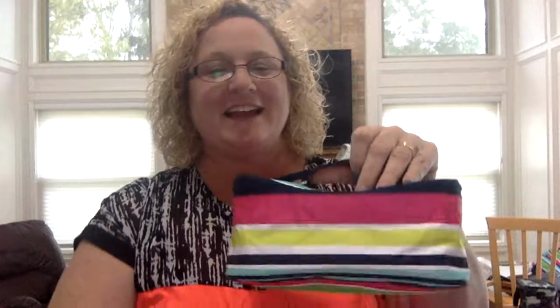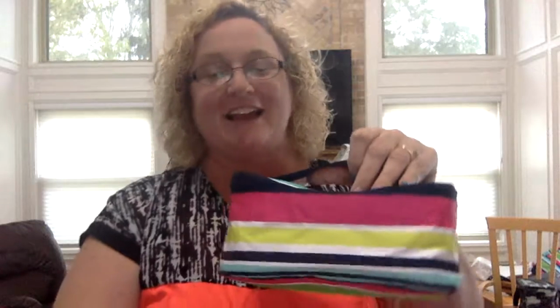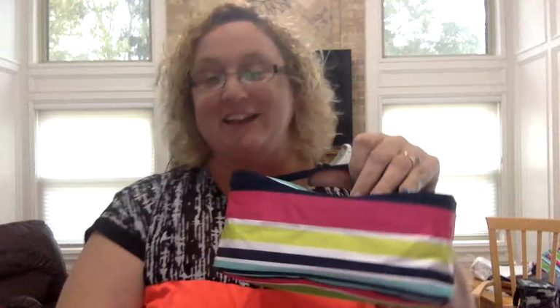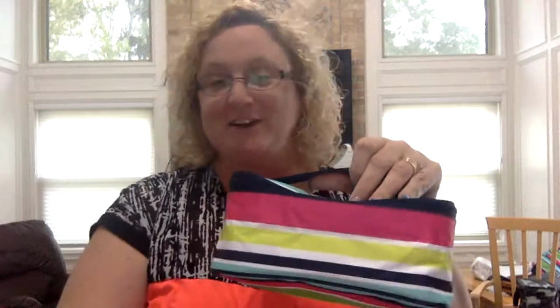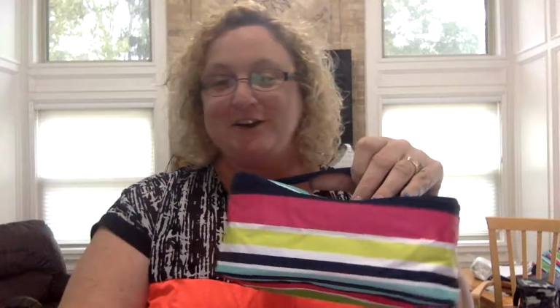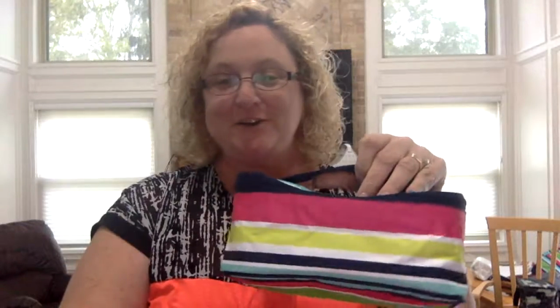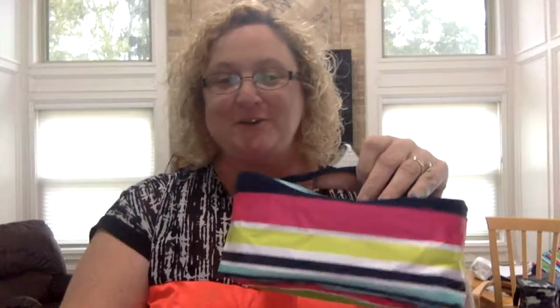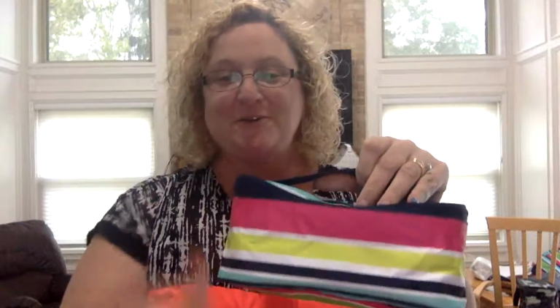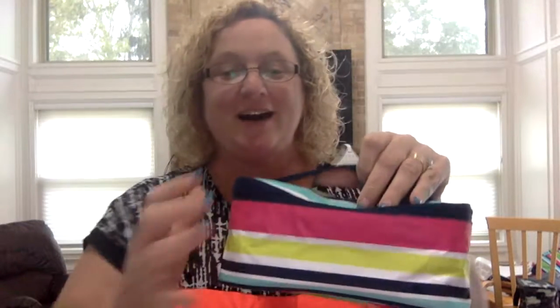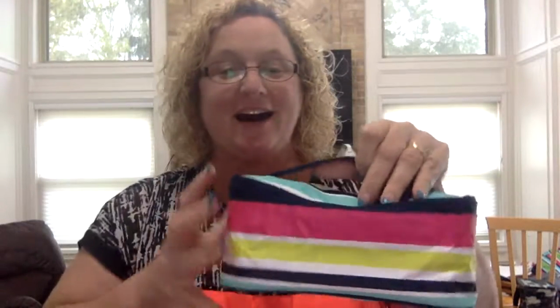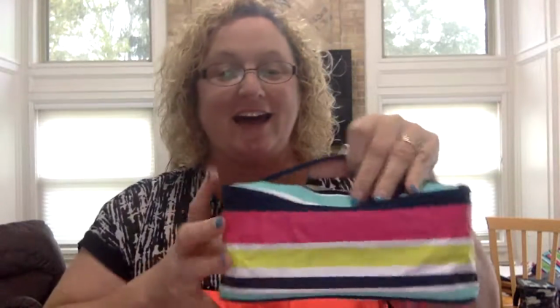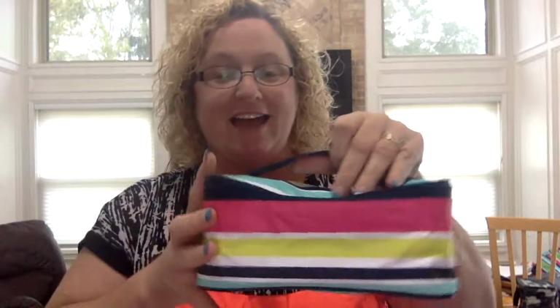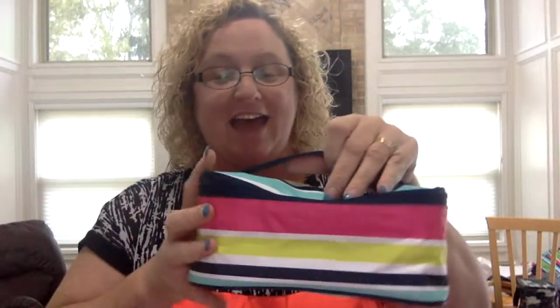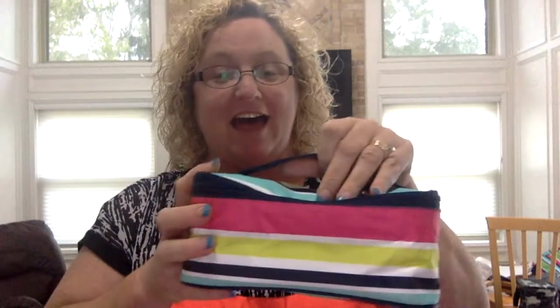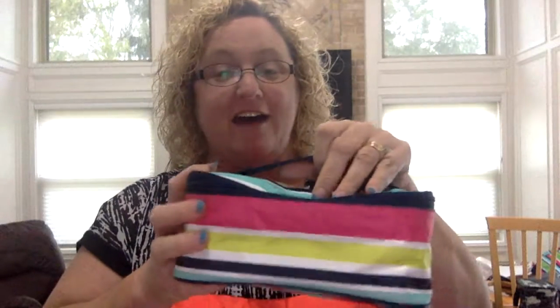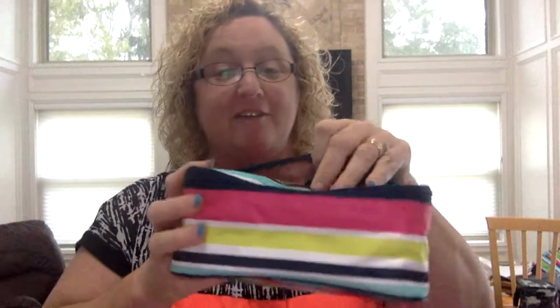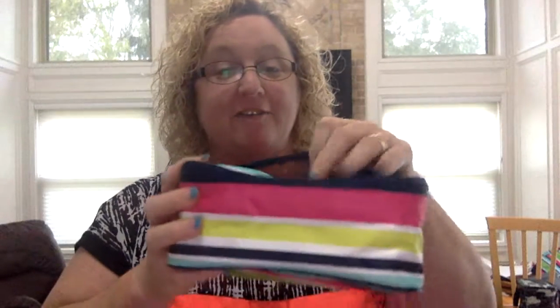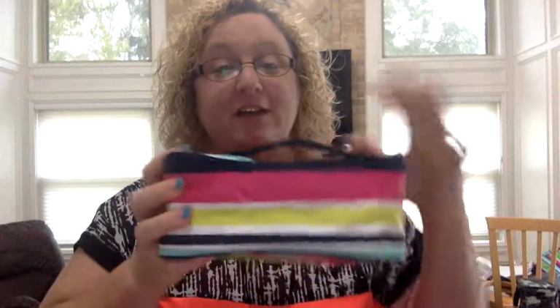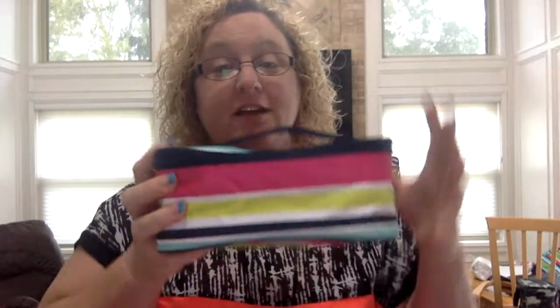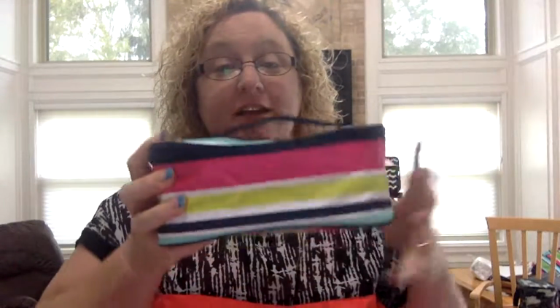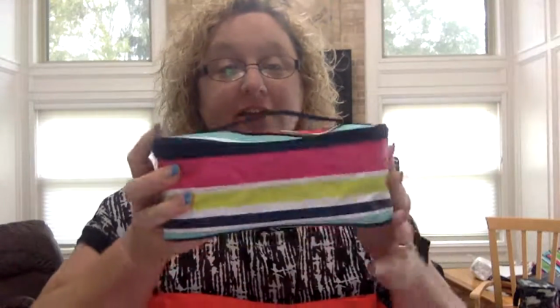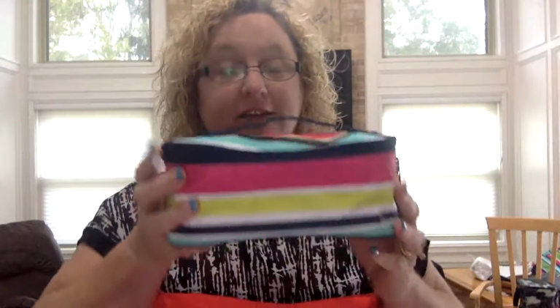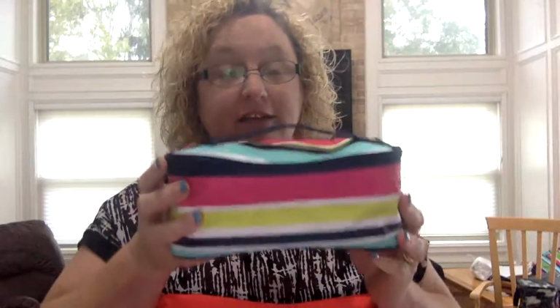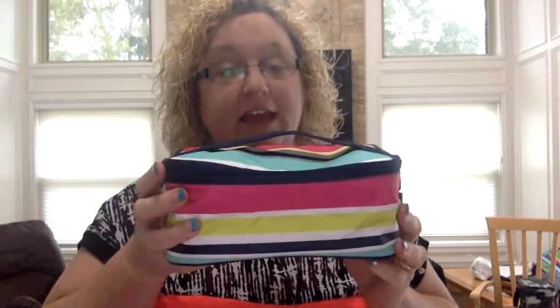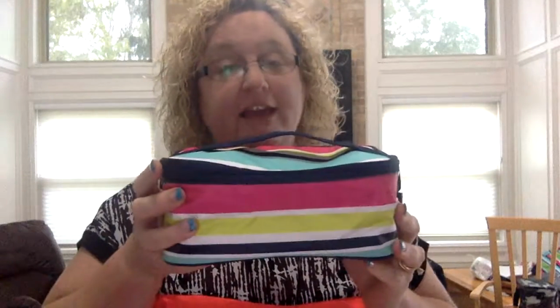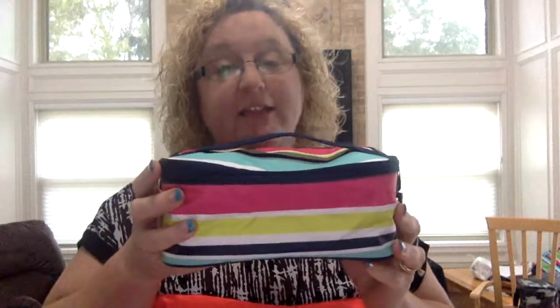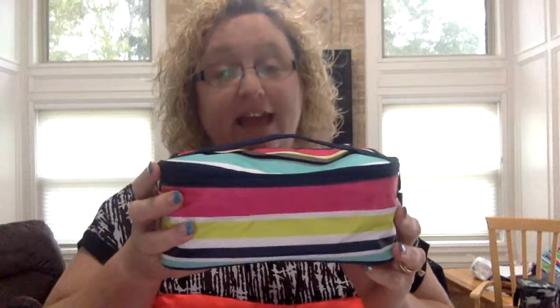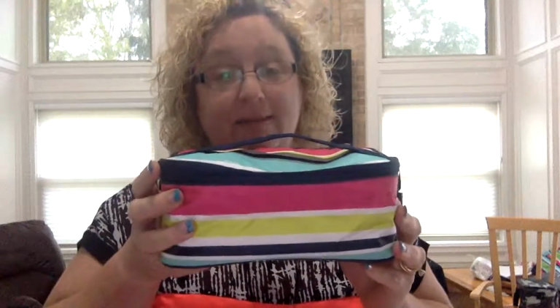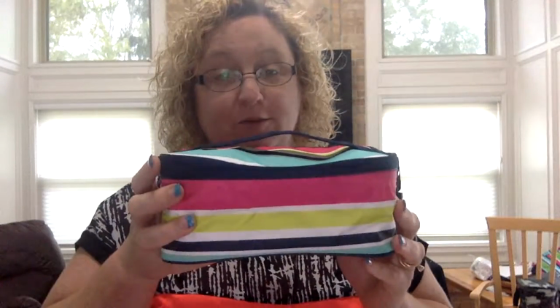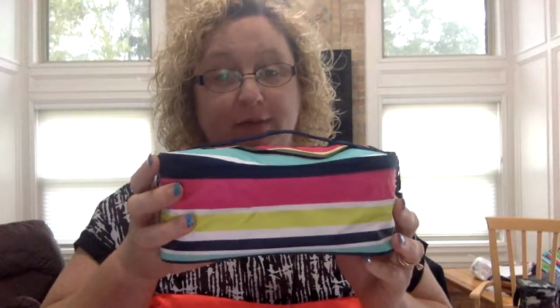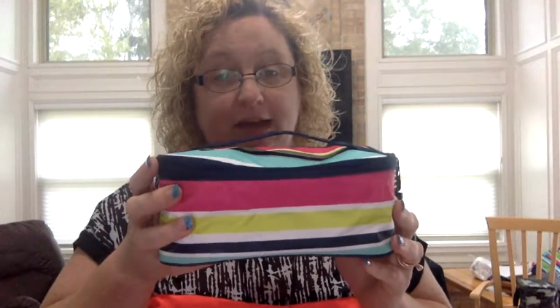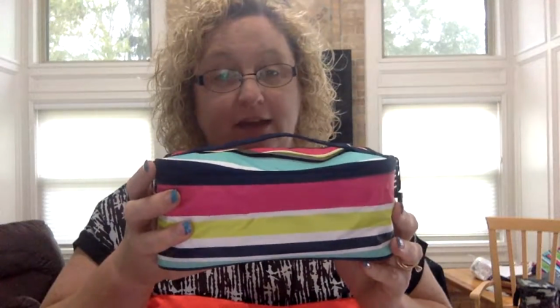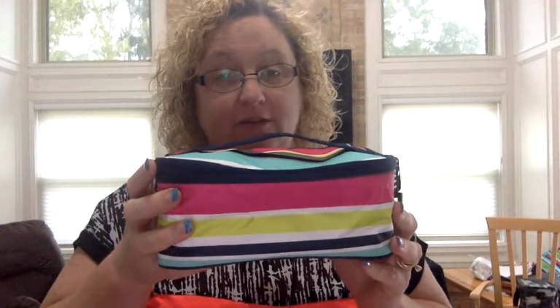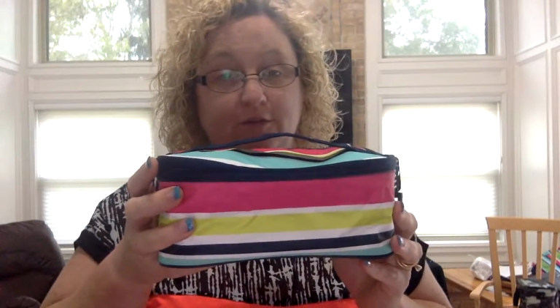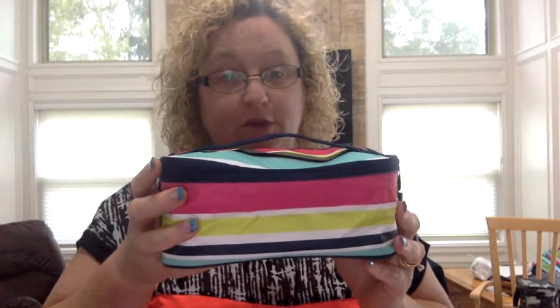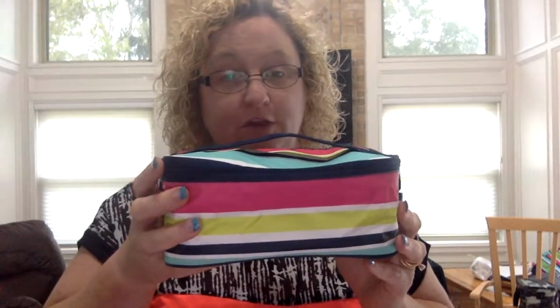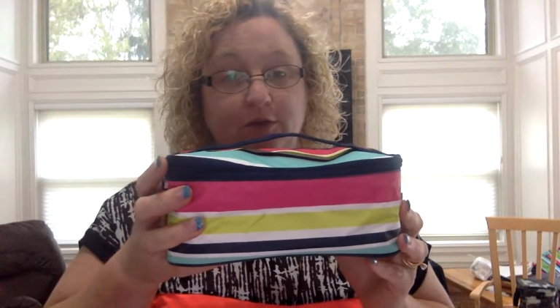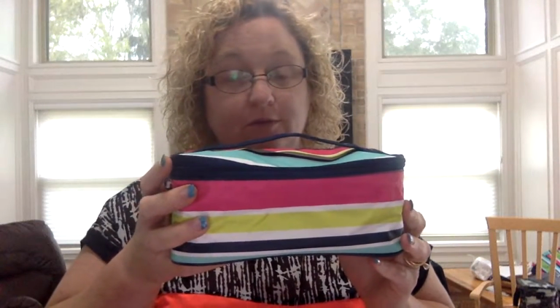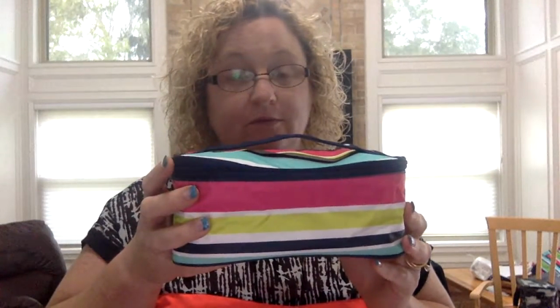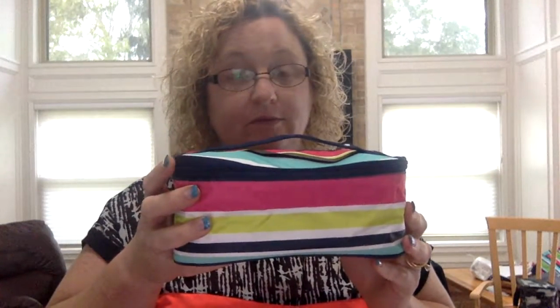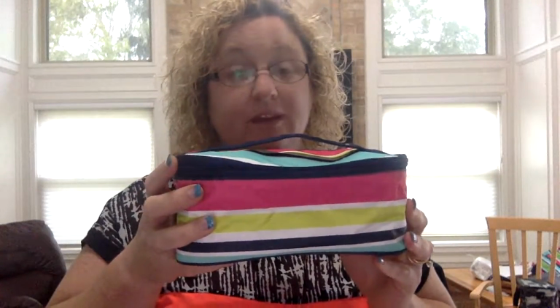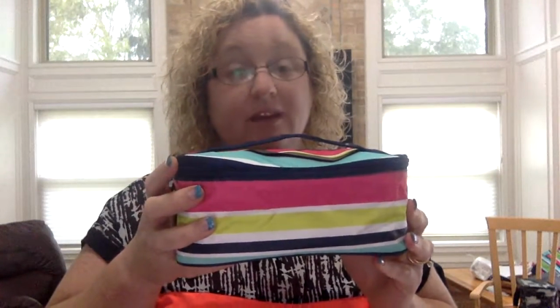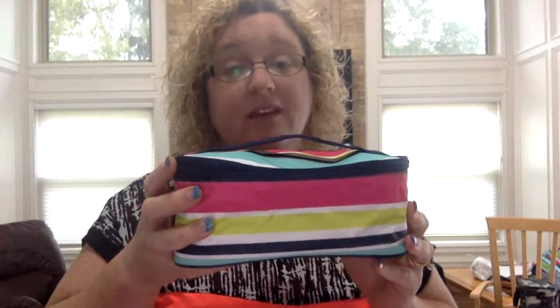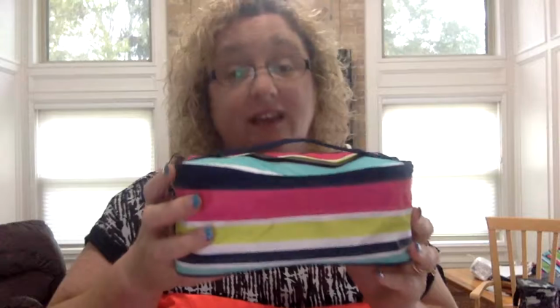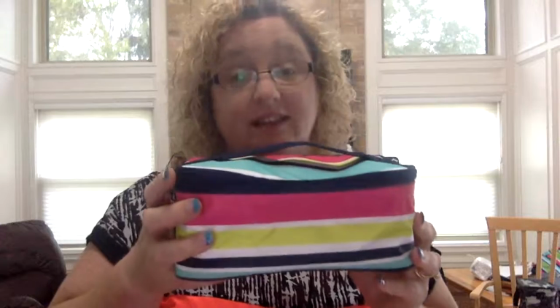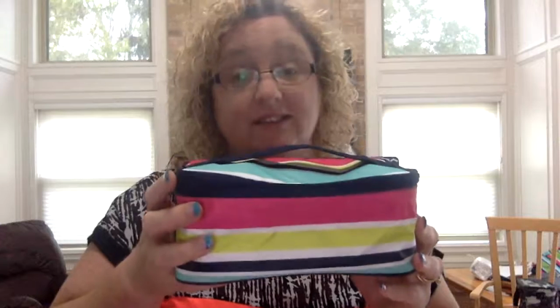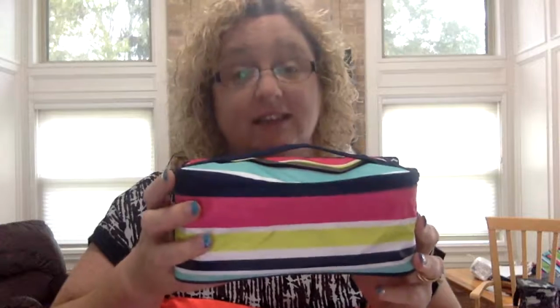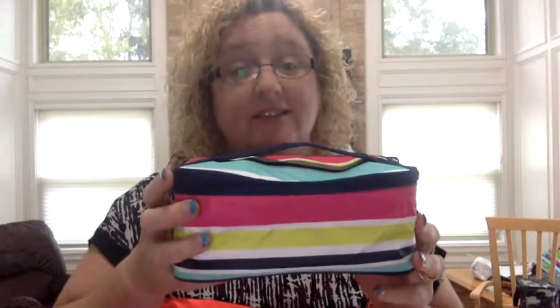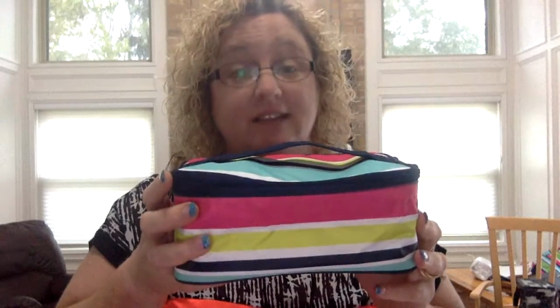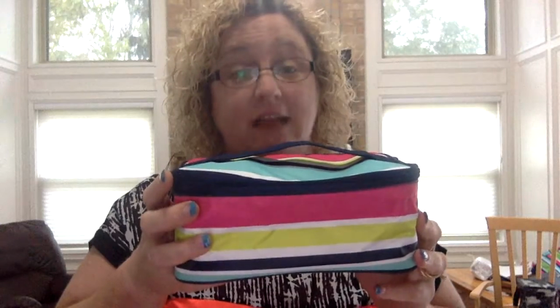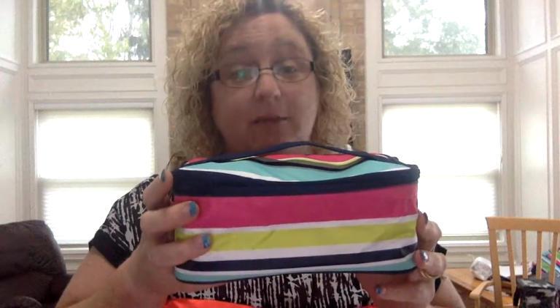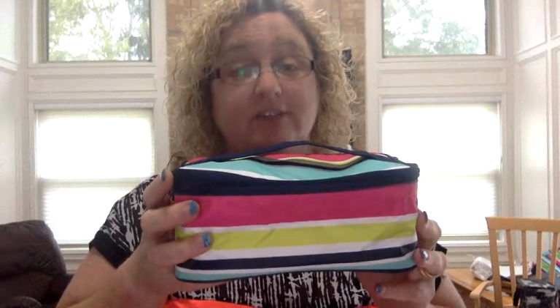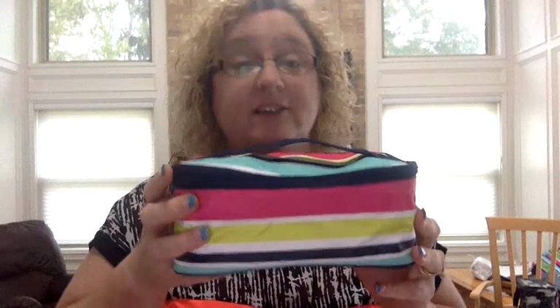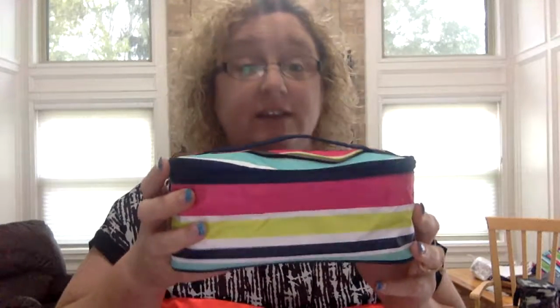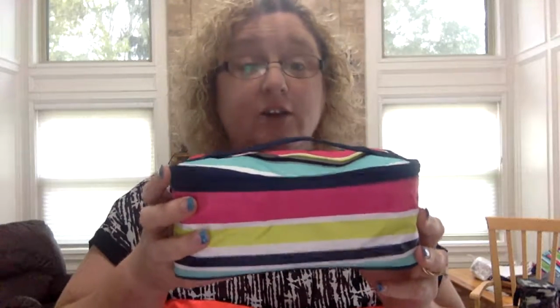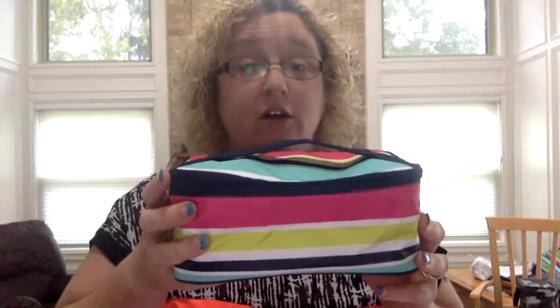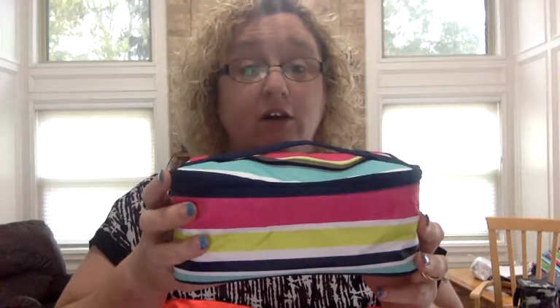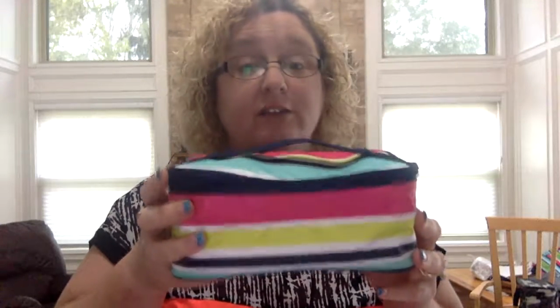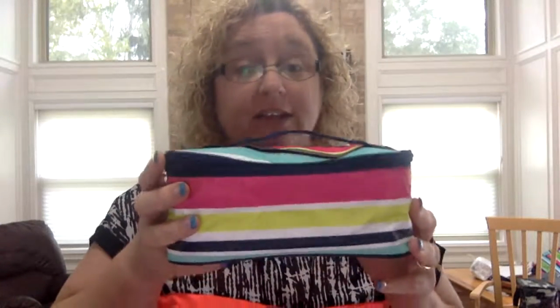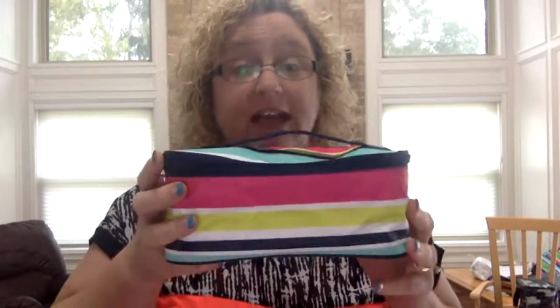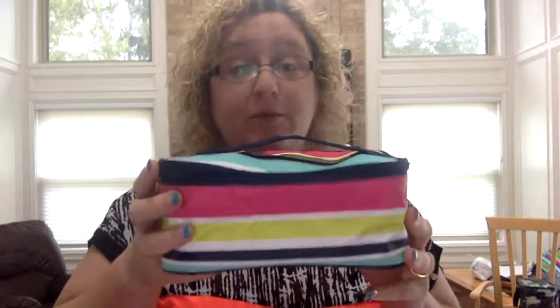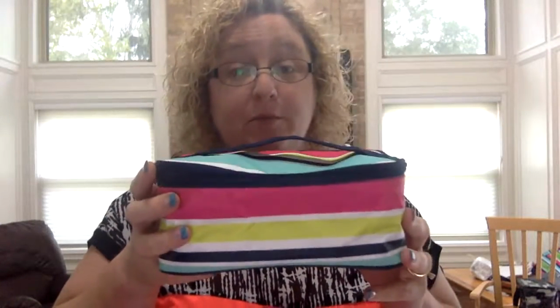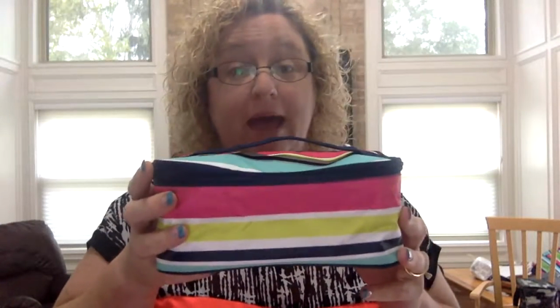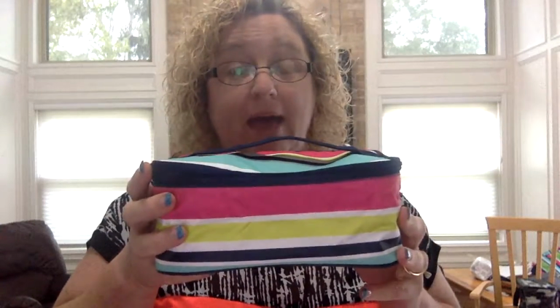Hello! I have a glamour bag for you. Yes, it's glamorous and it's called the glamour bag.